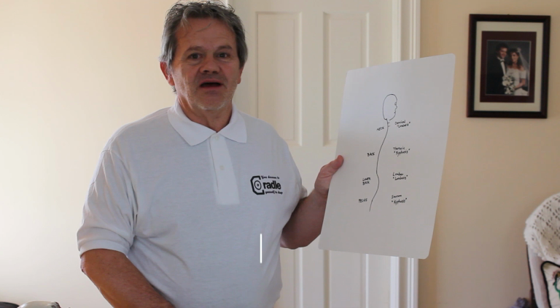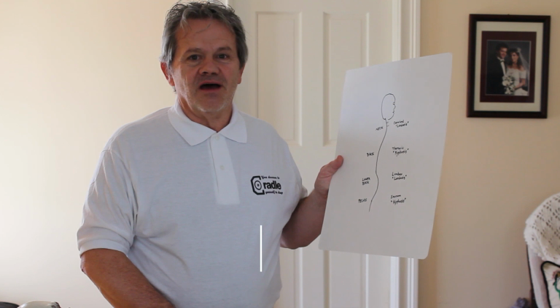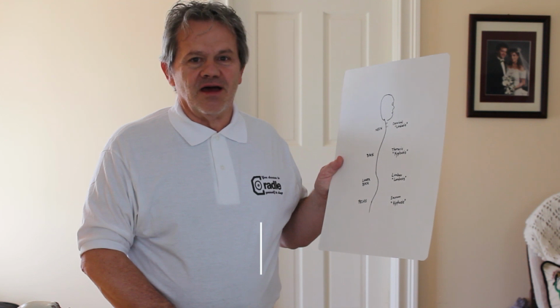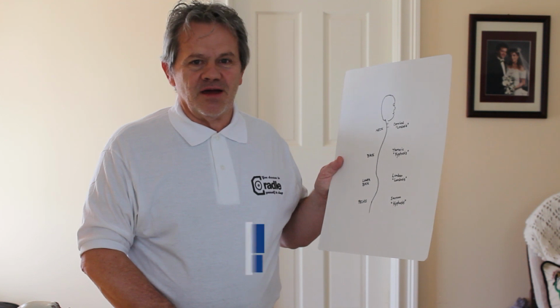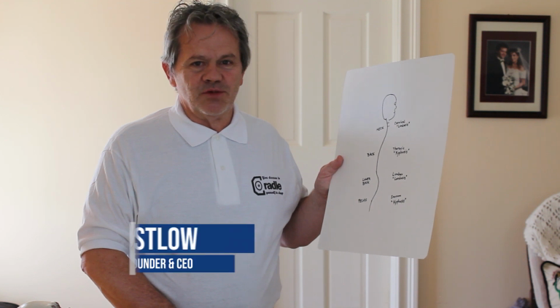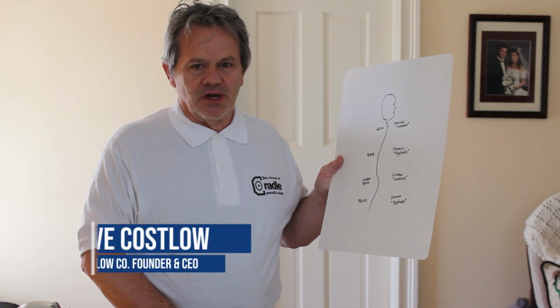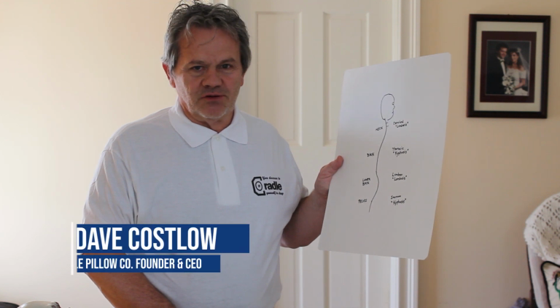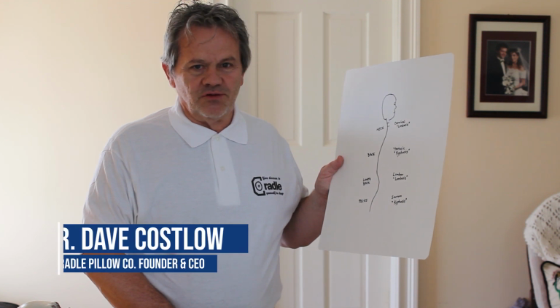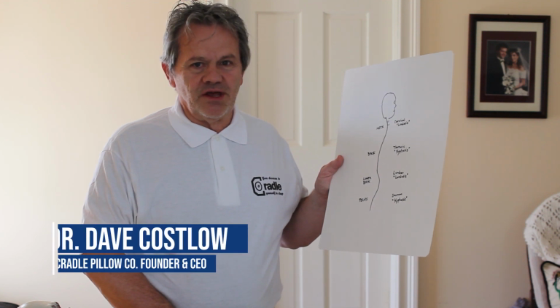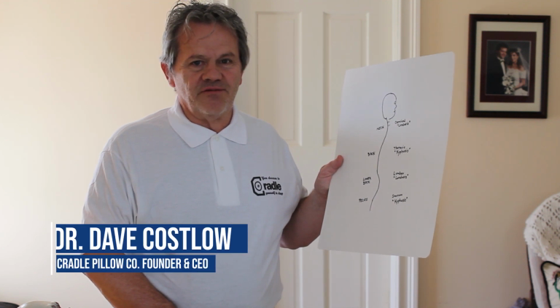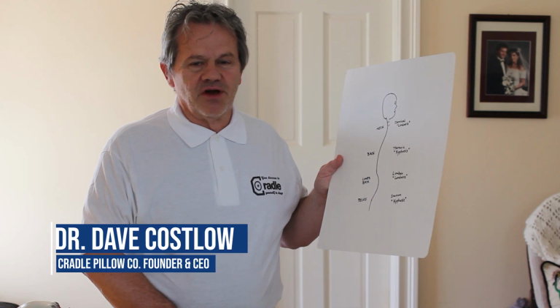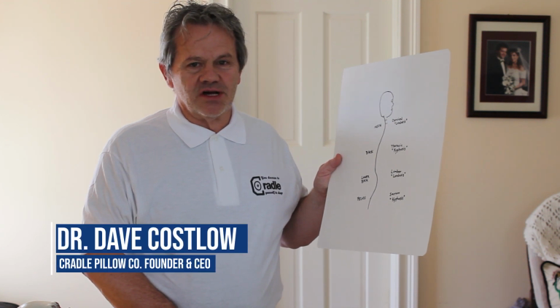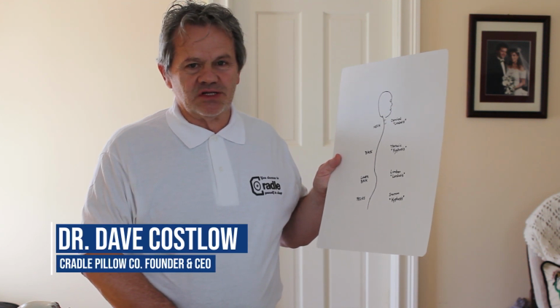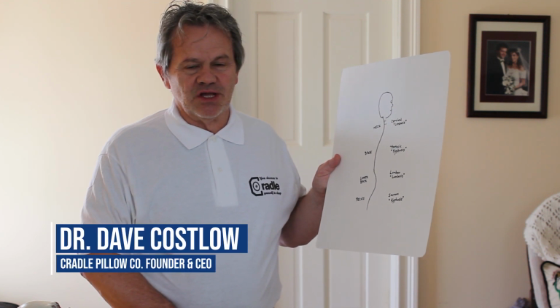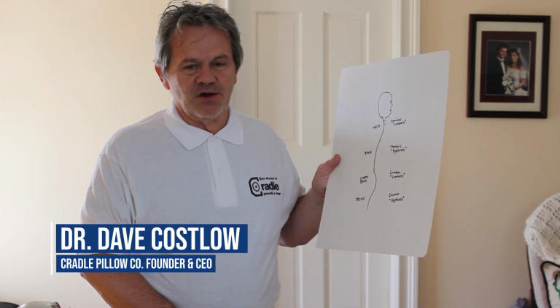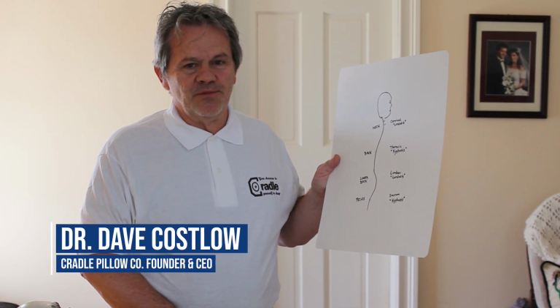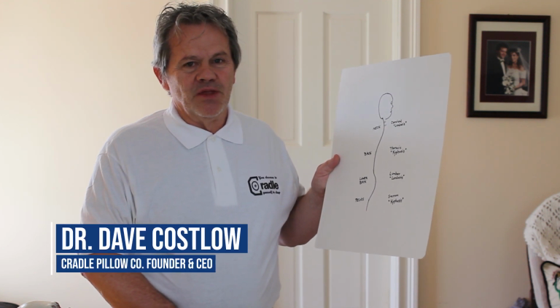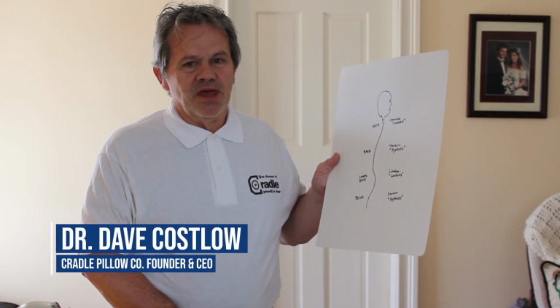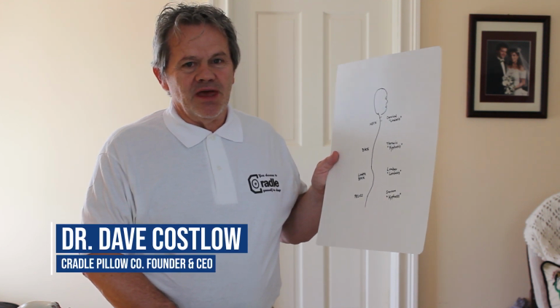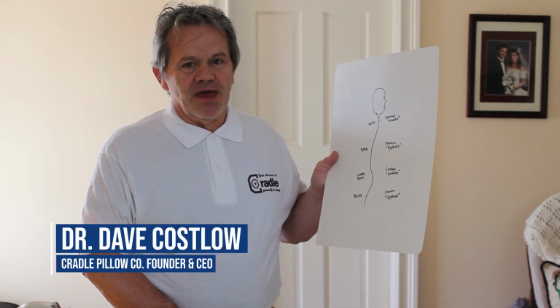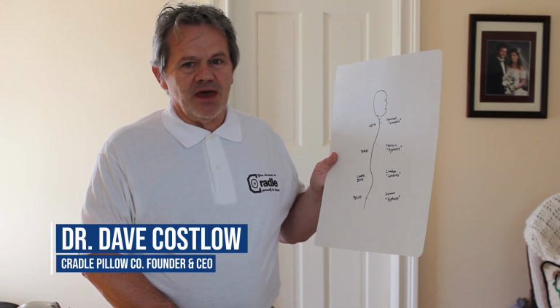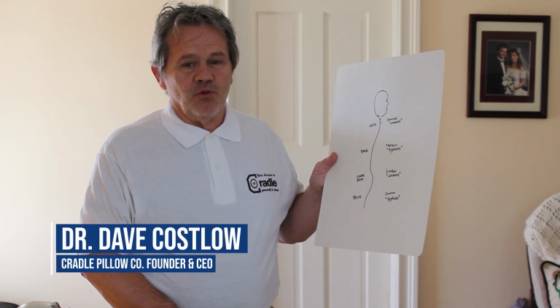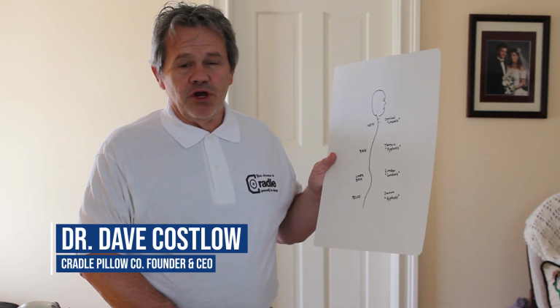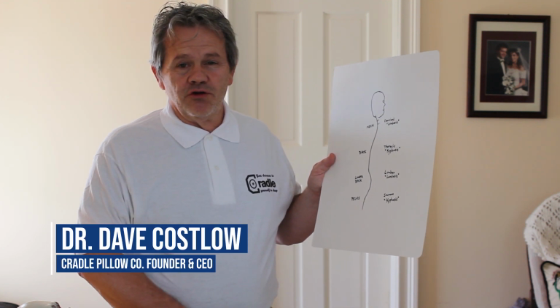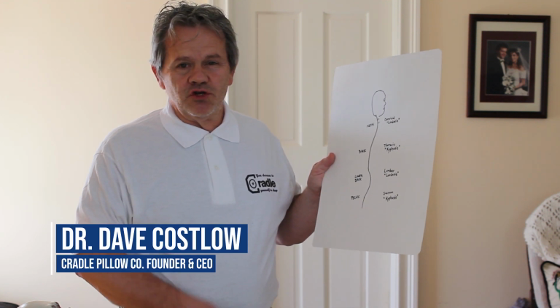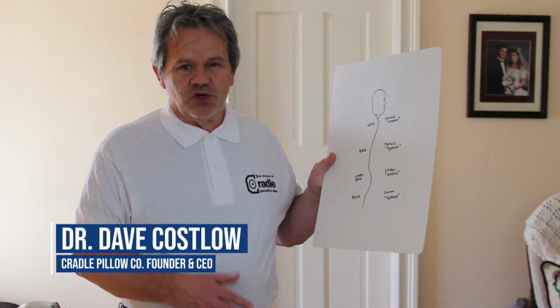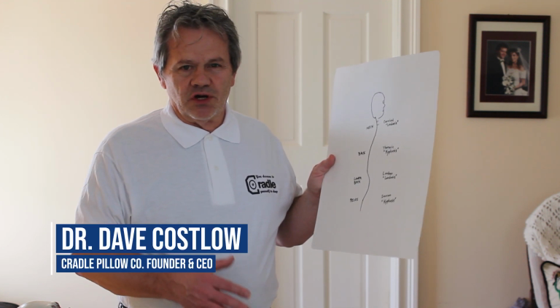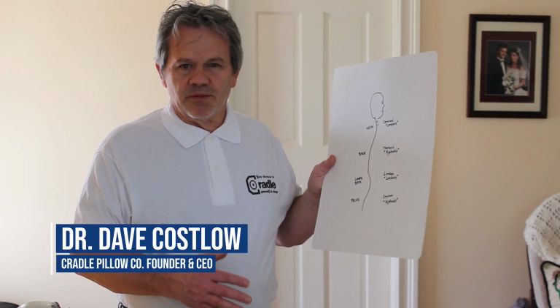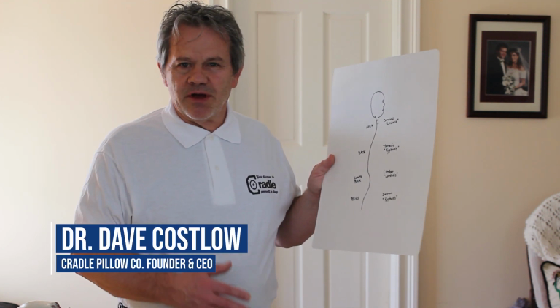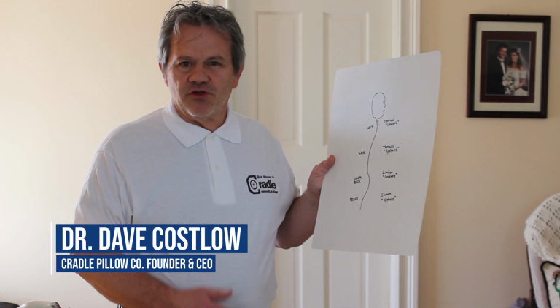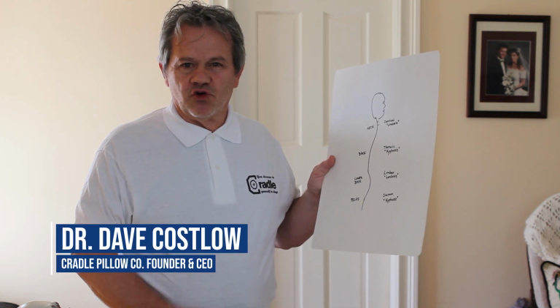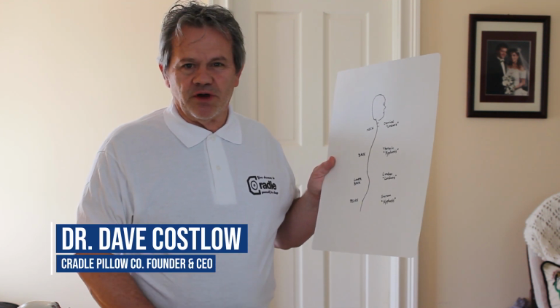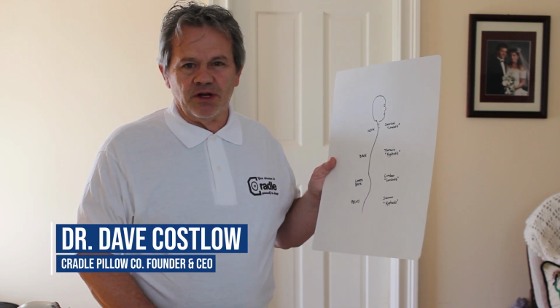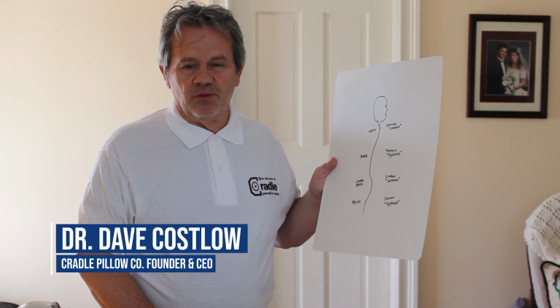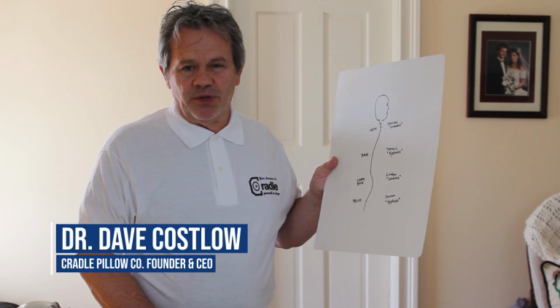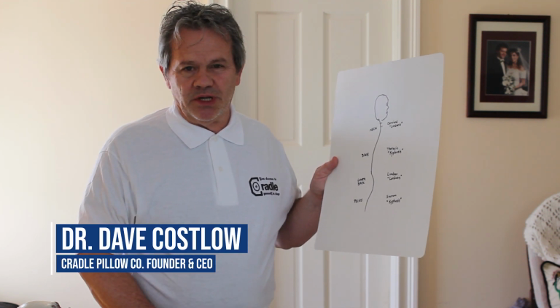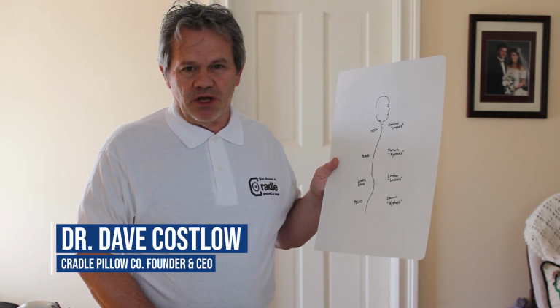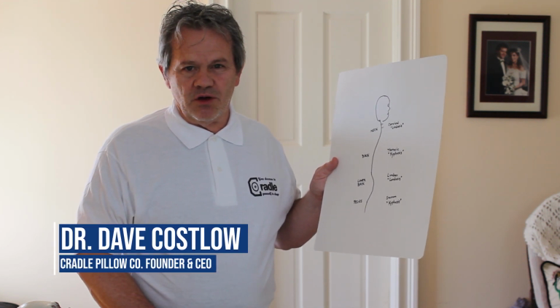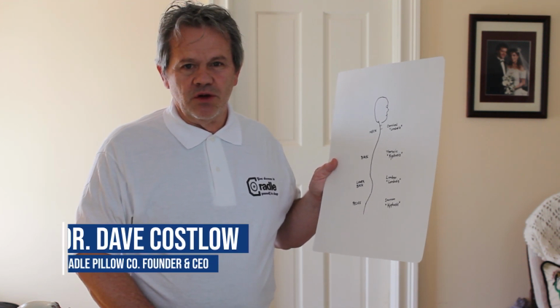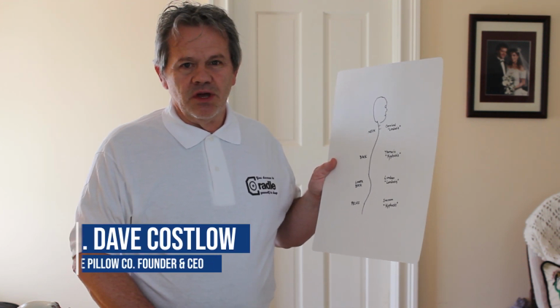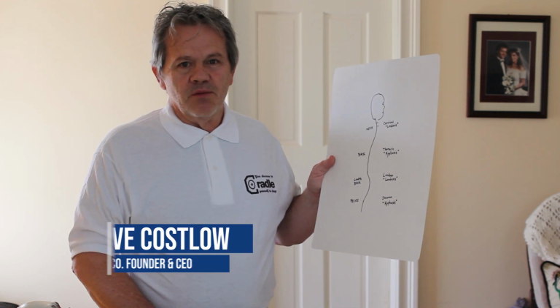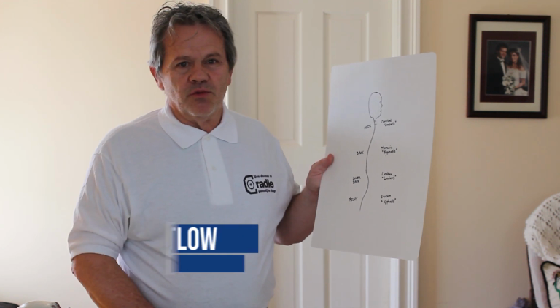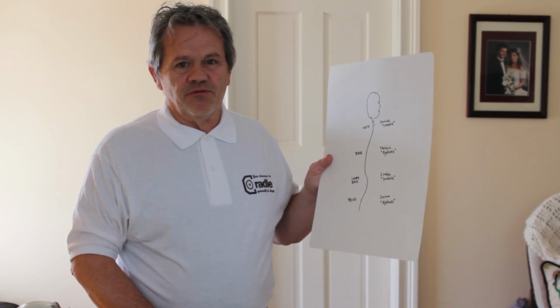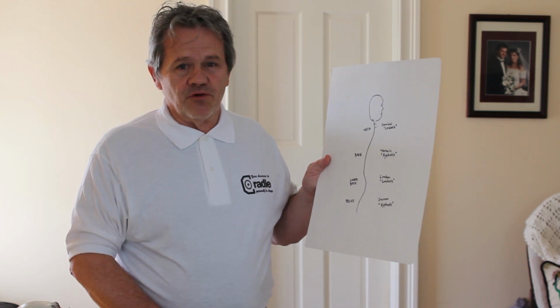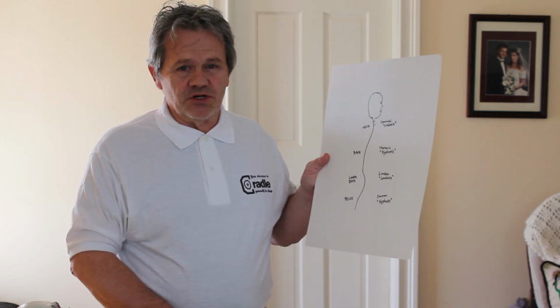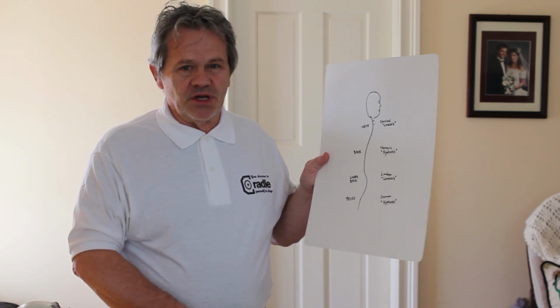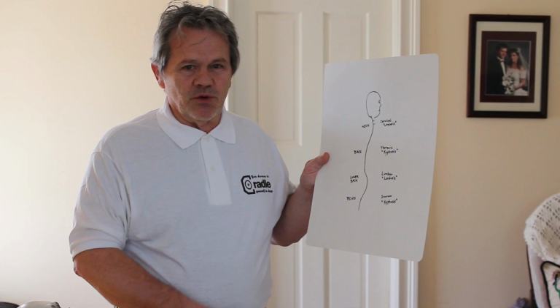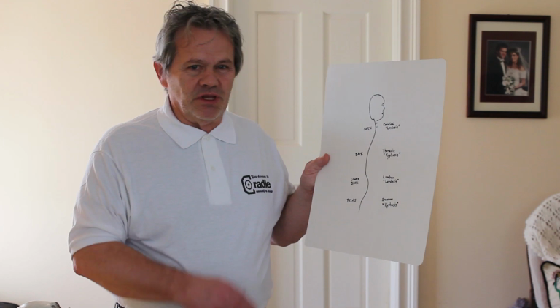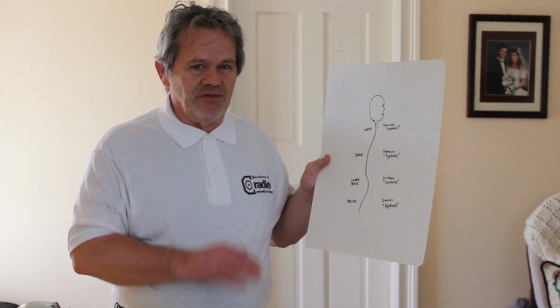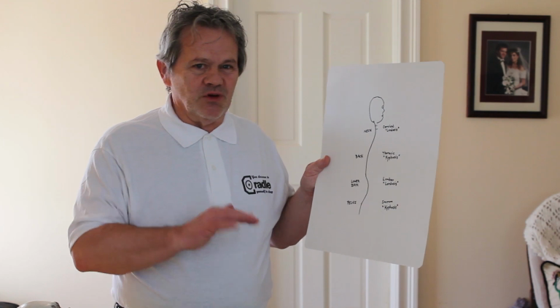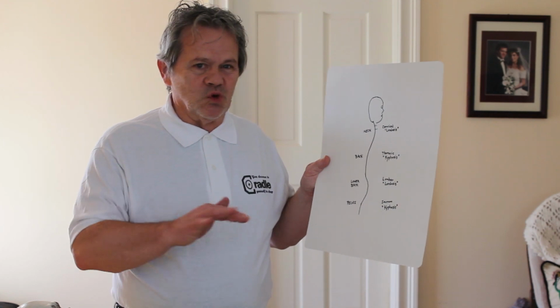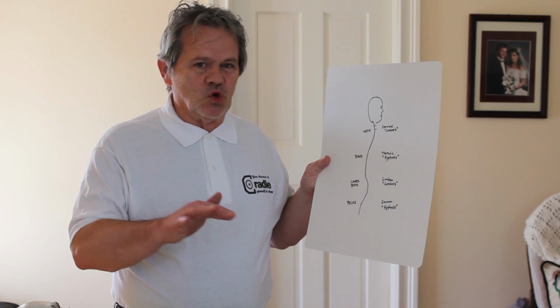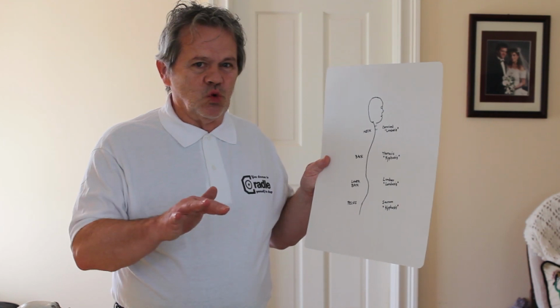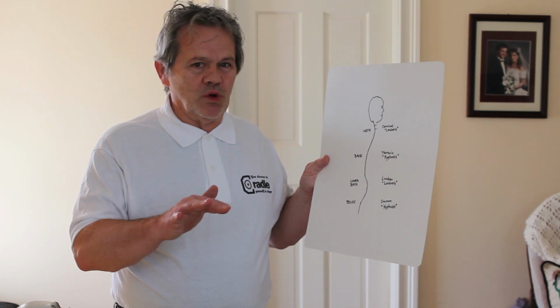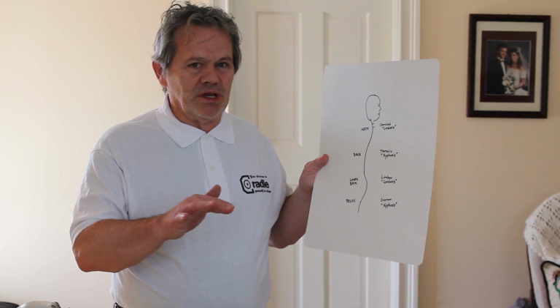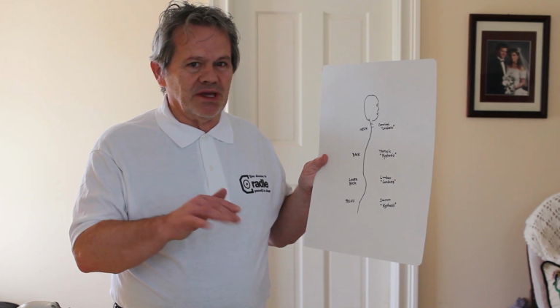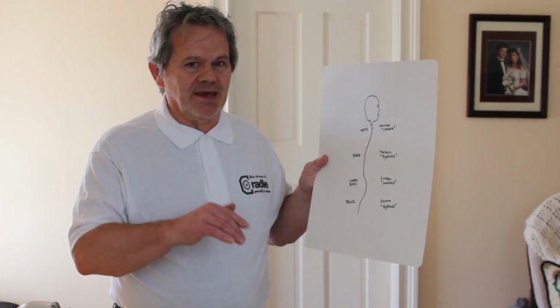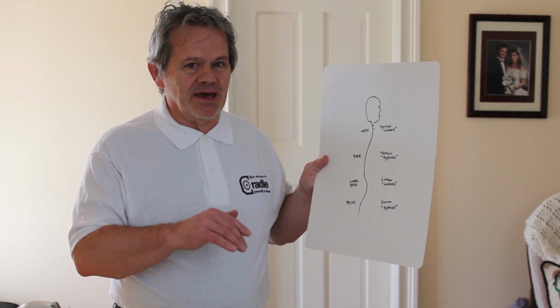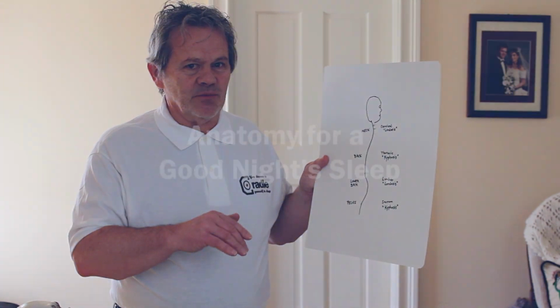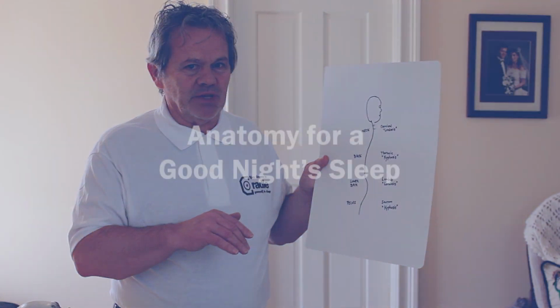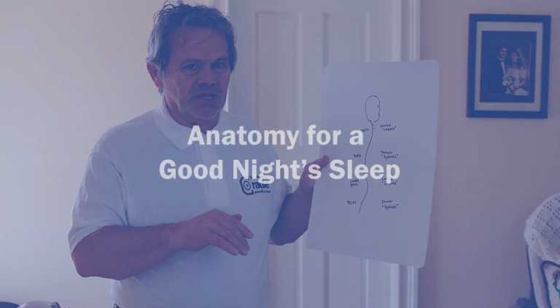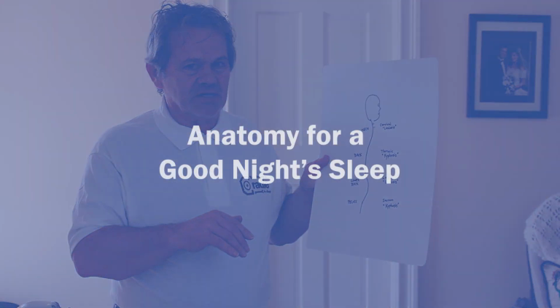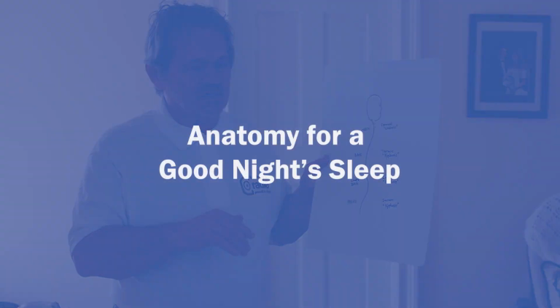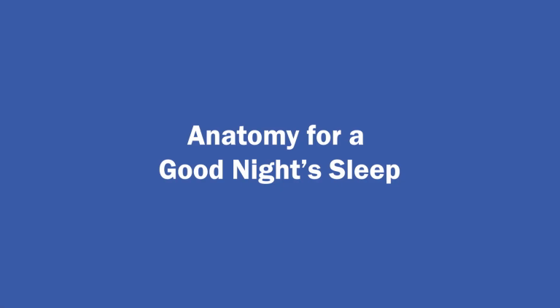Hi, I'm Dr. Dave Koslow, and we're here to talk about the cradle pillow, but first I want to give you a quick anatomy lesson.